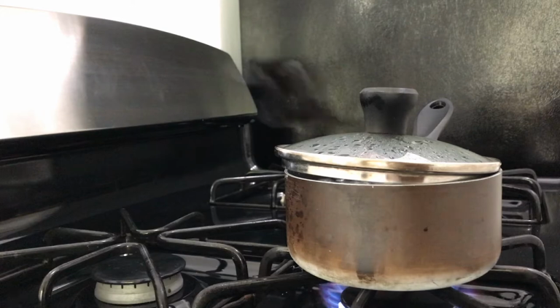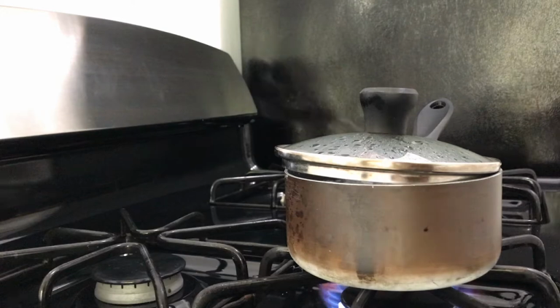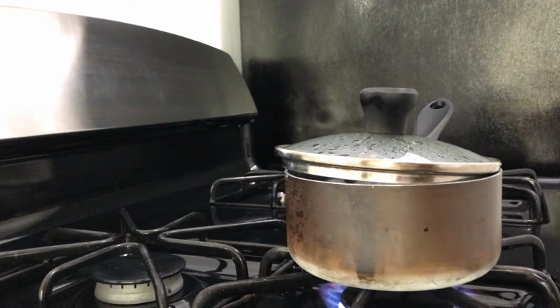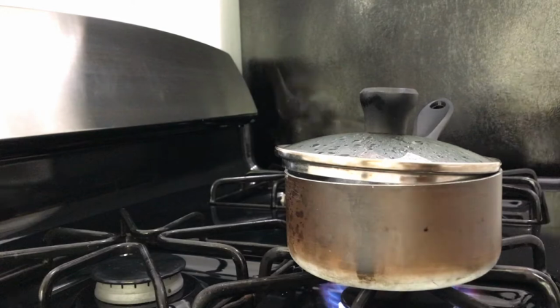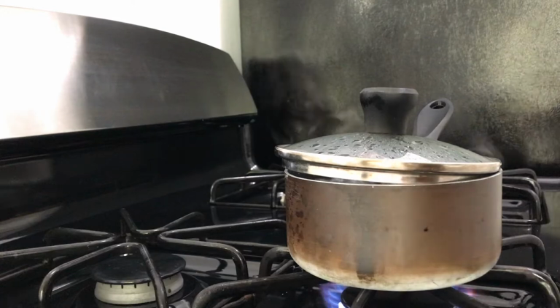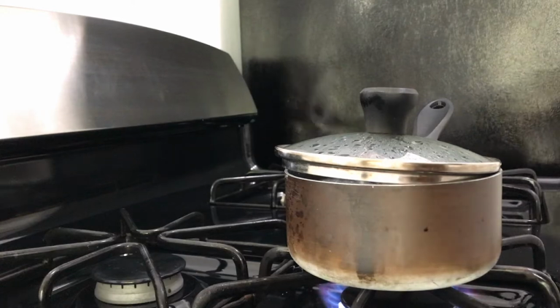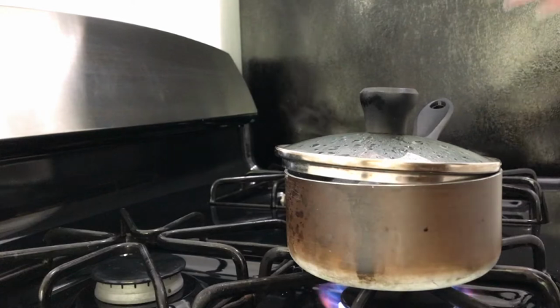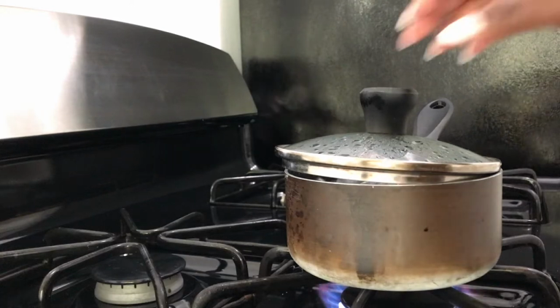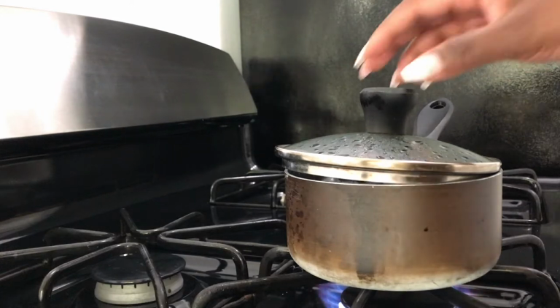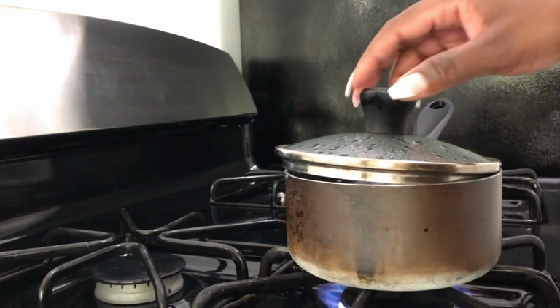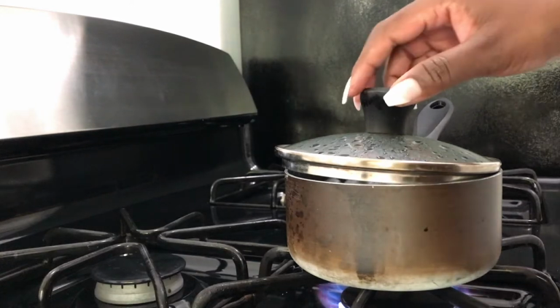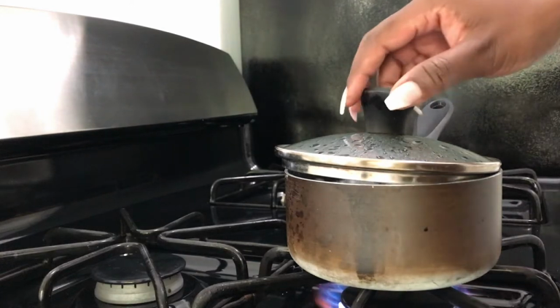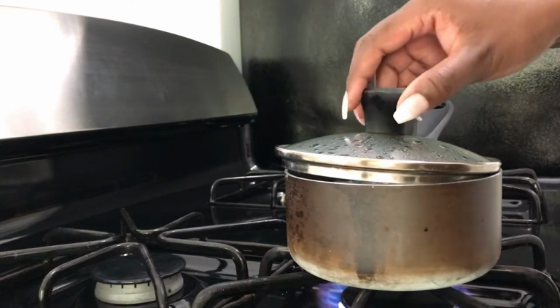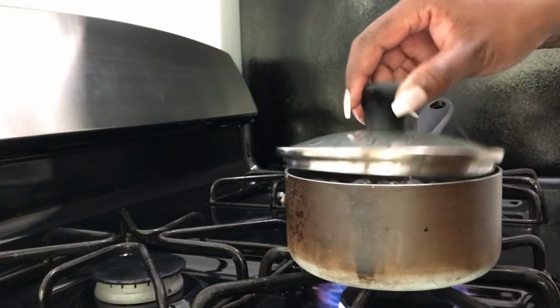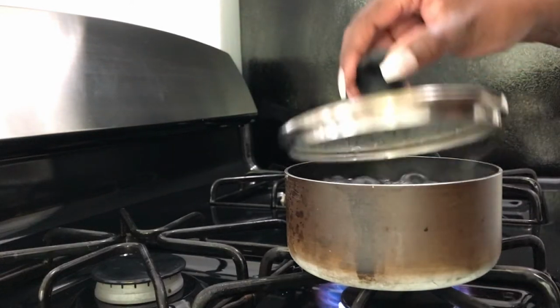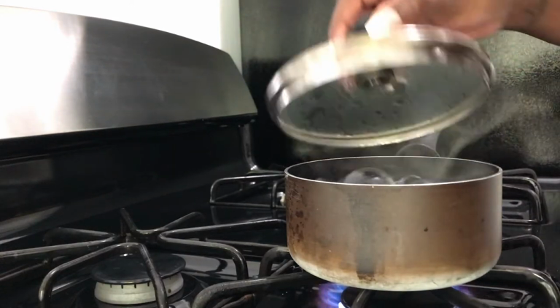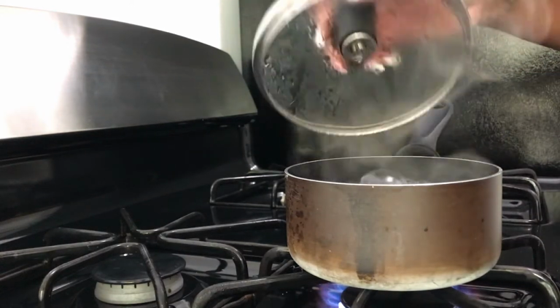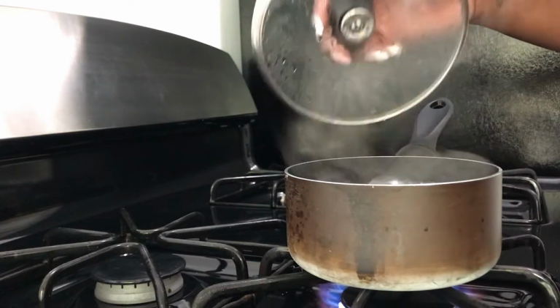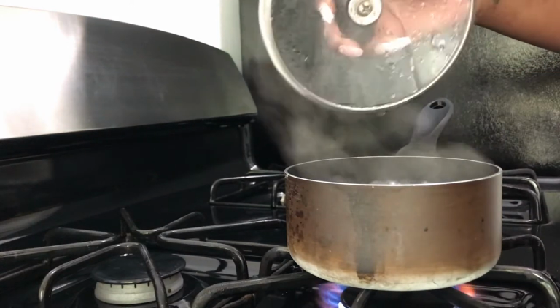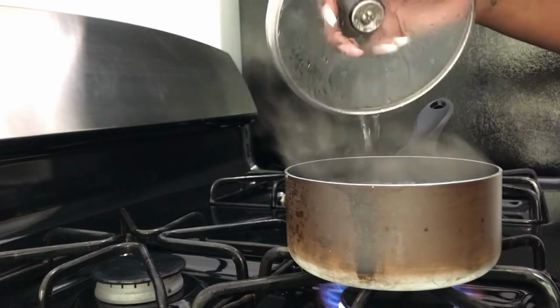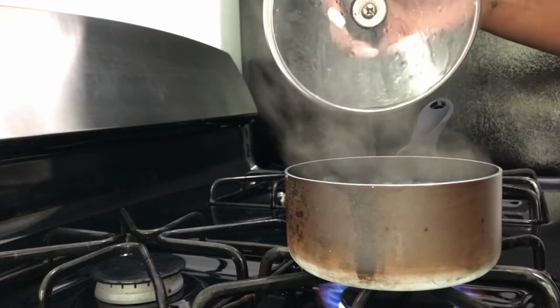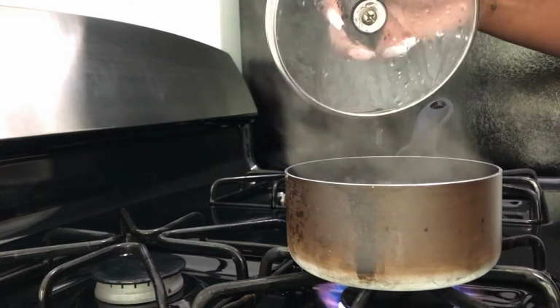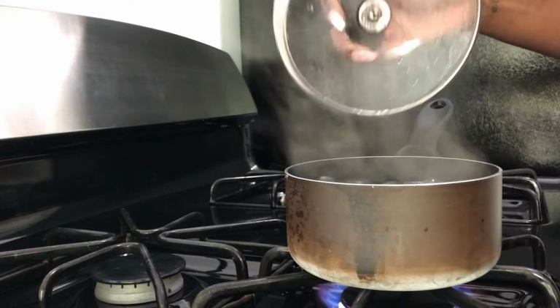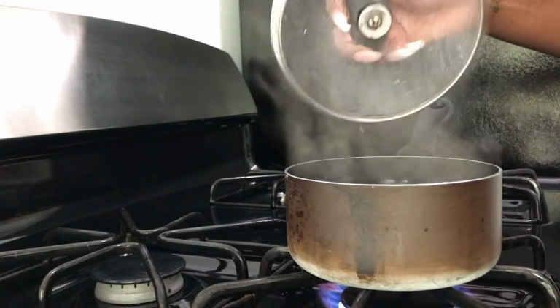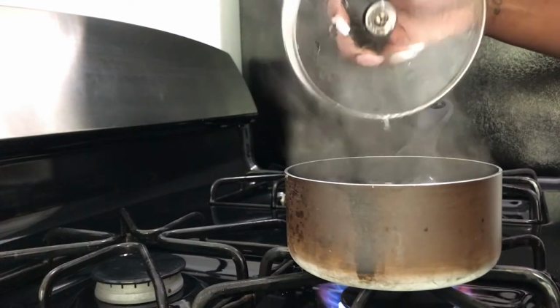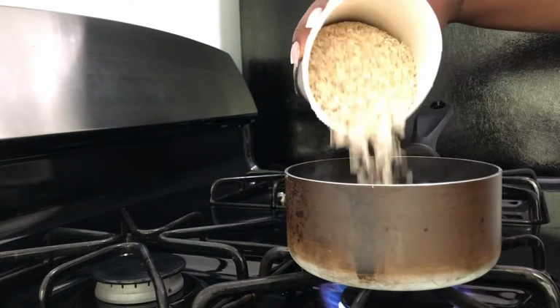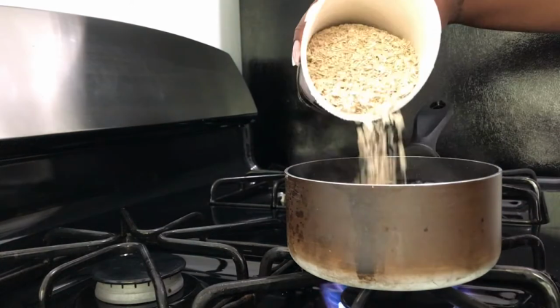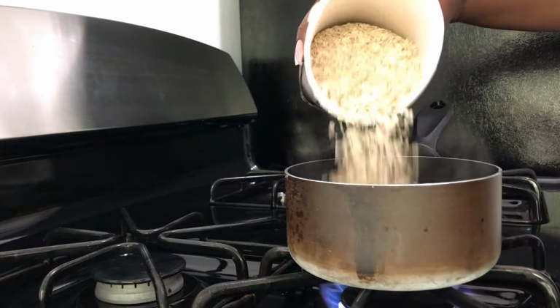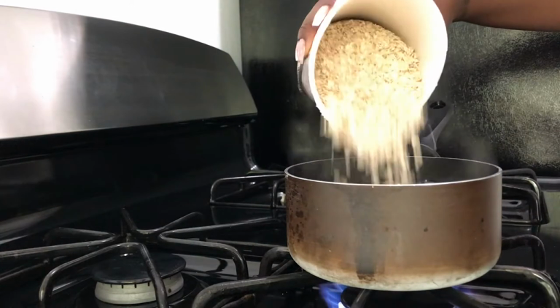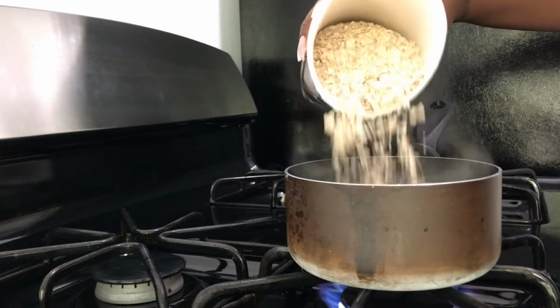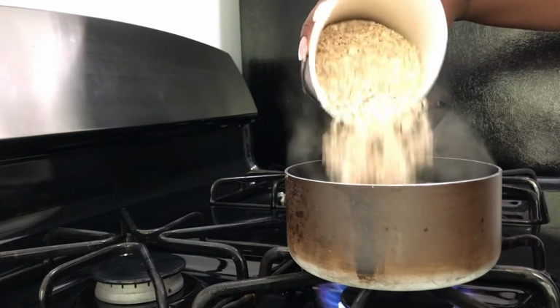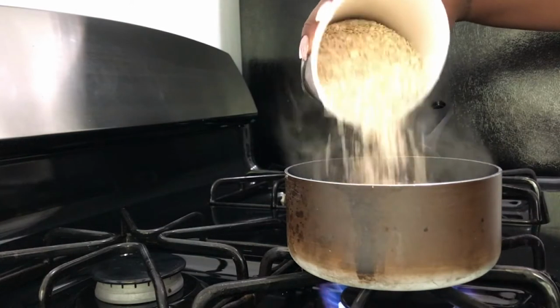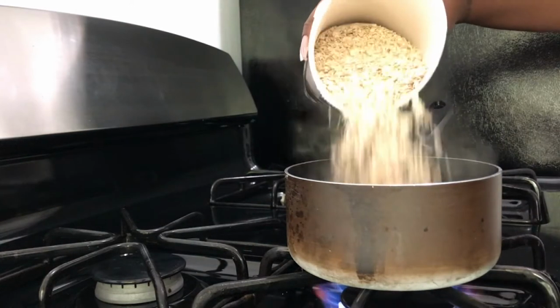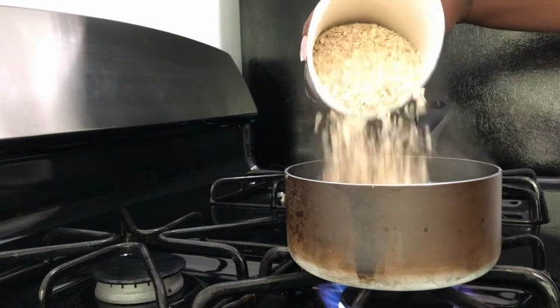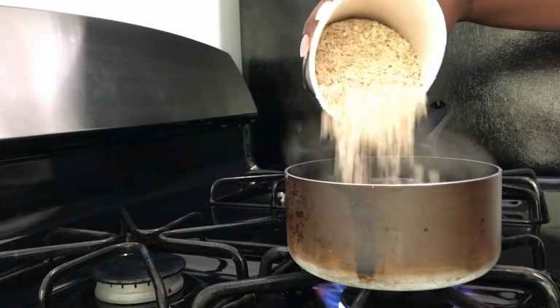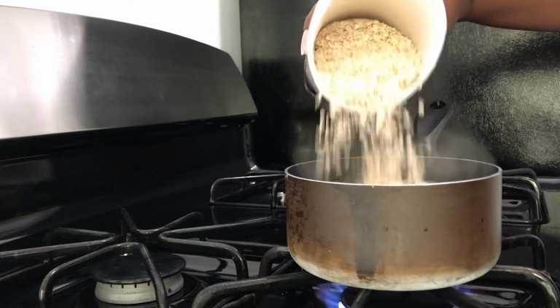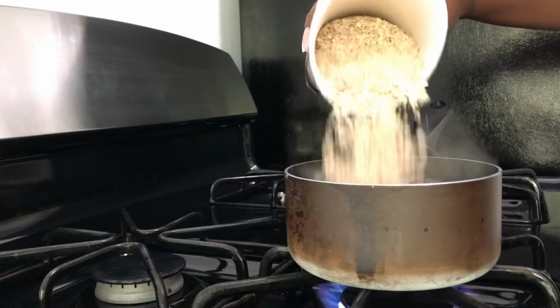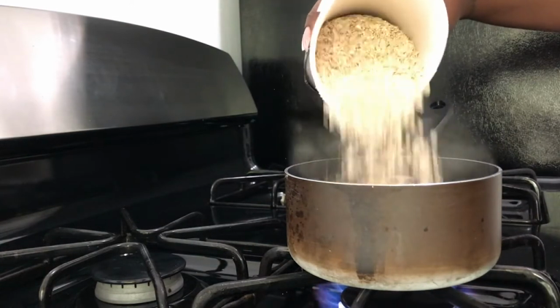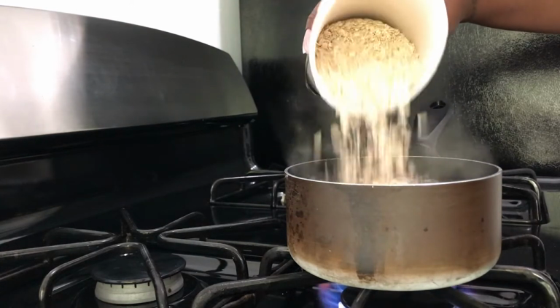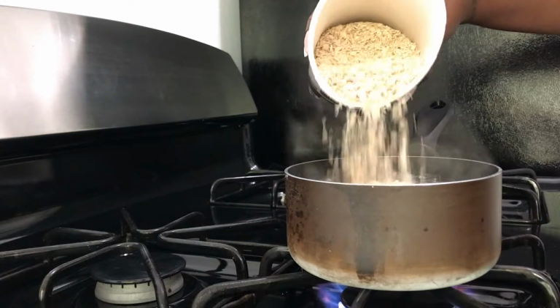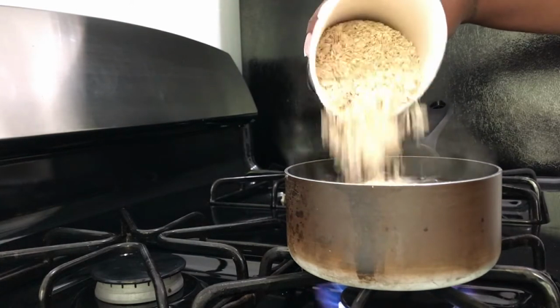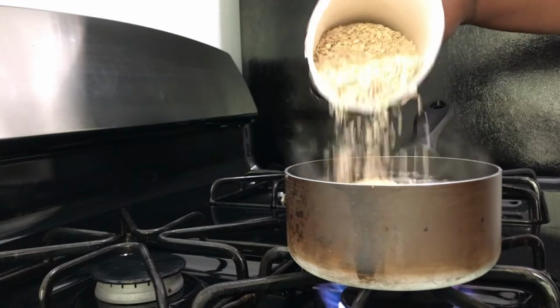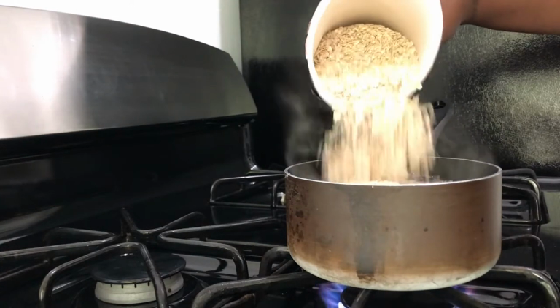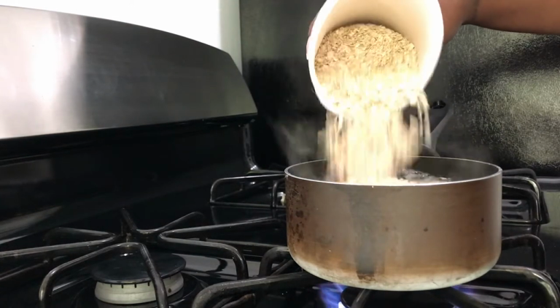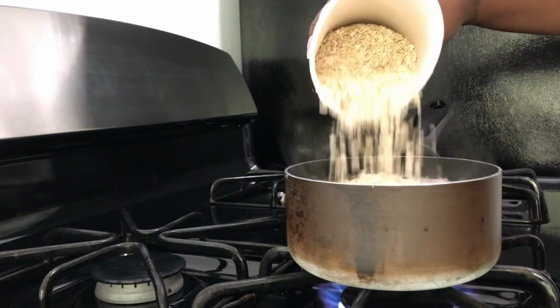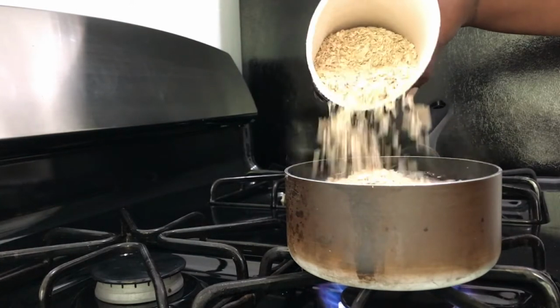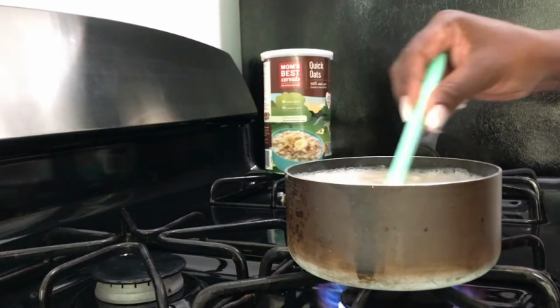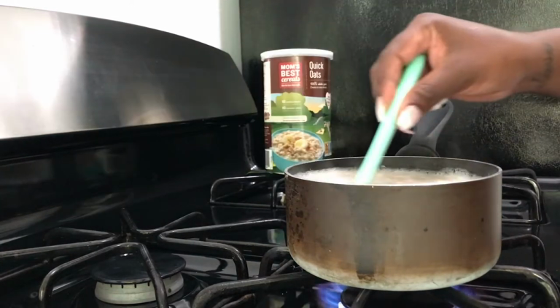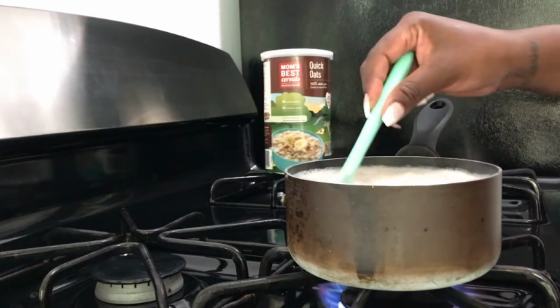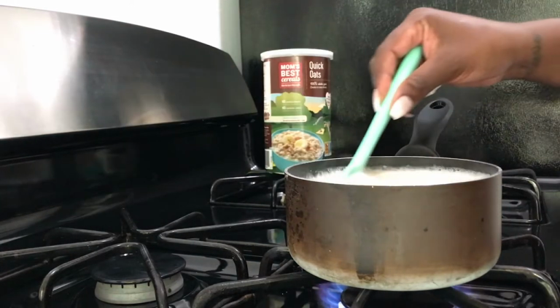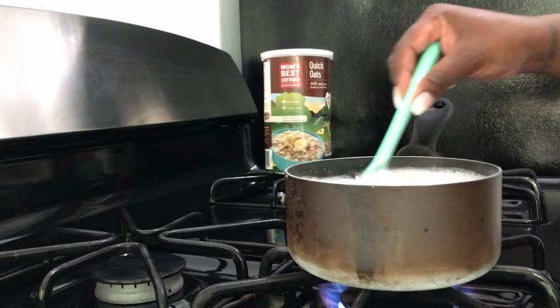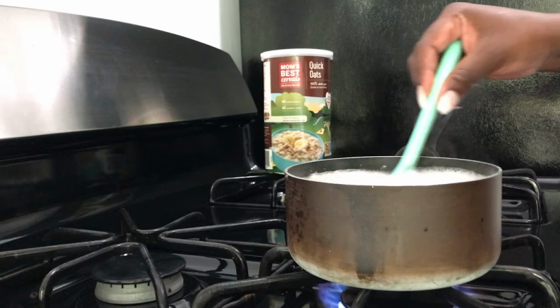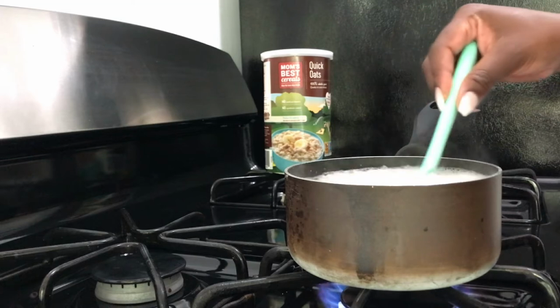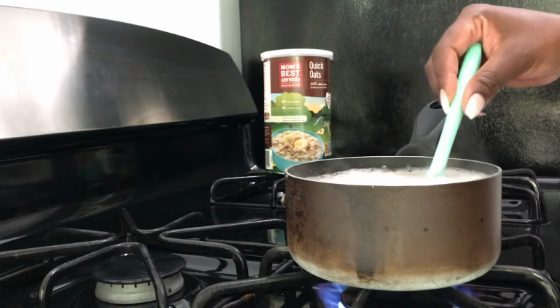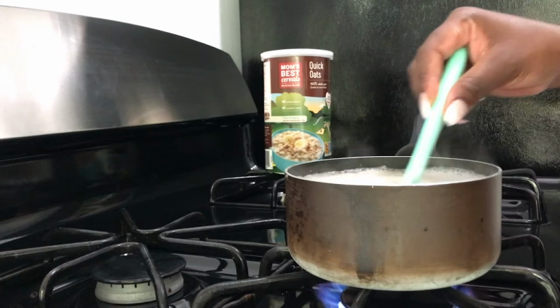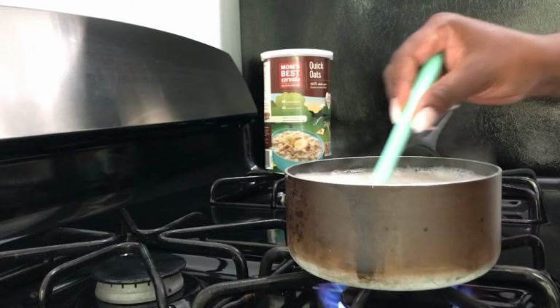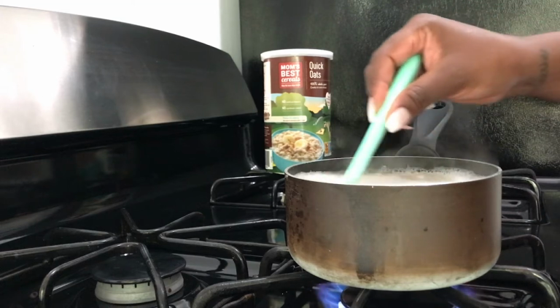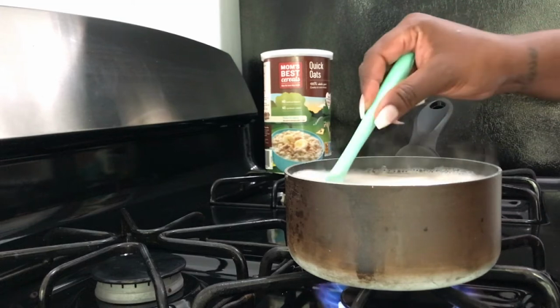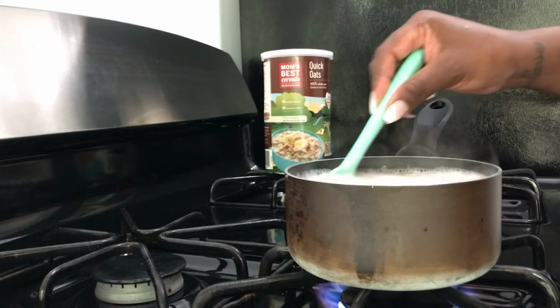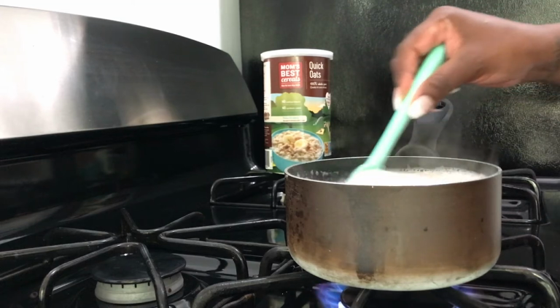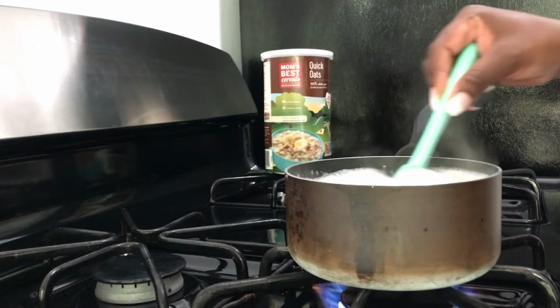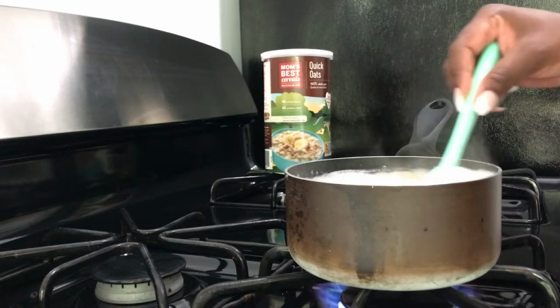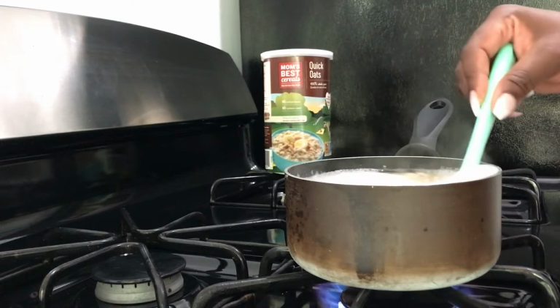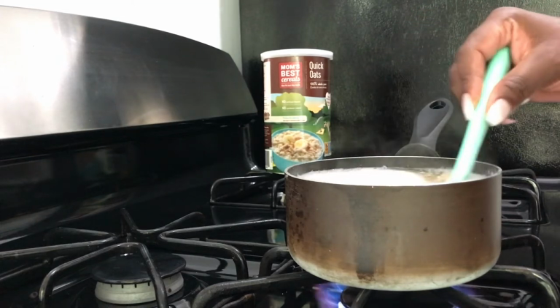Hi everyone, welcome back to my channel. My name is Saudia. This is a what I eat in a day vegan video.